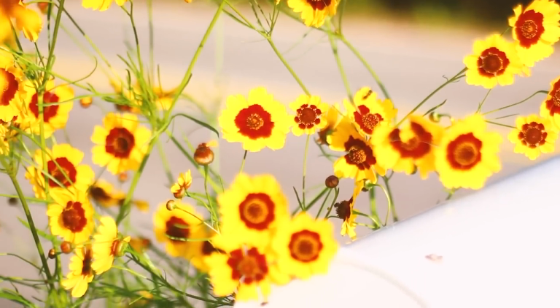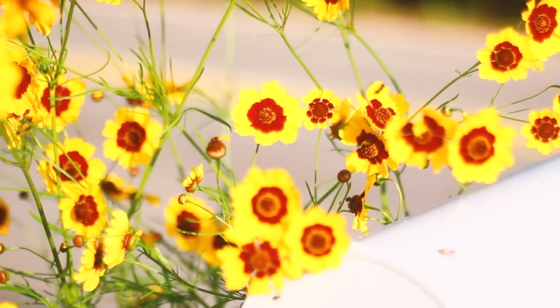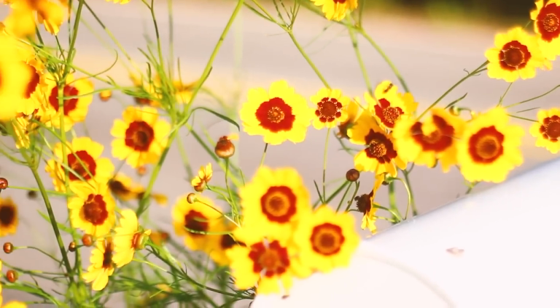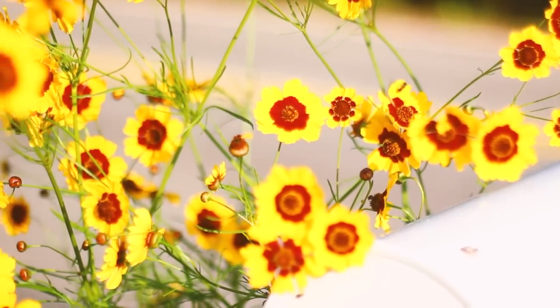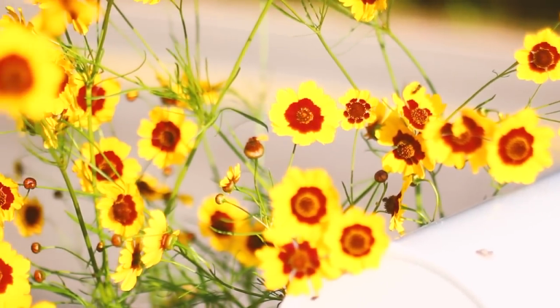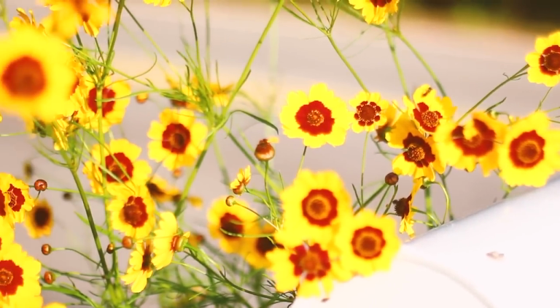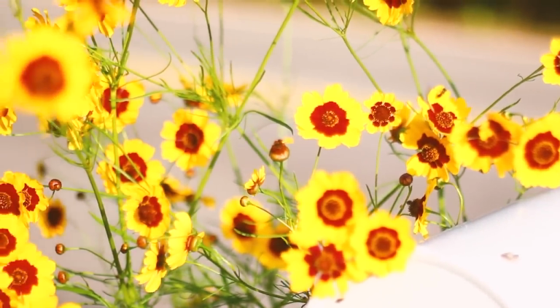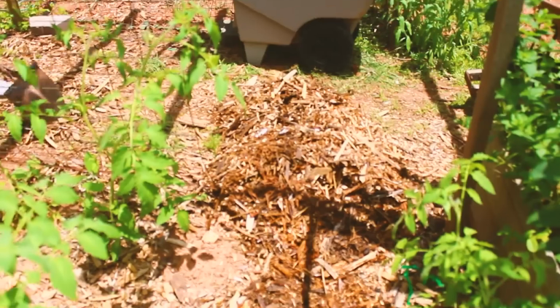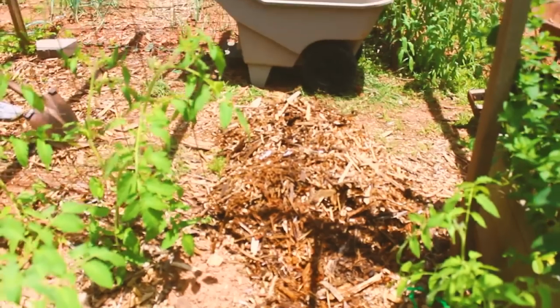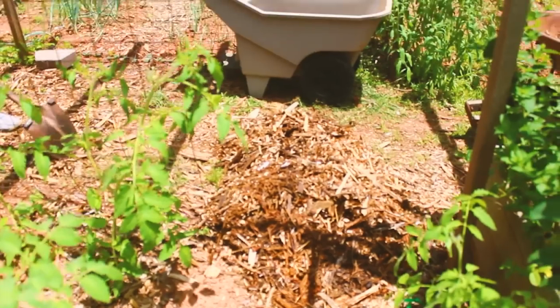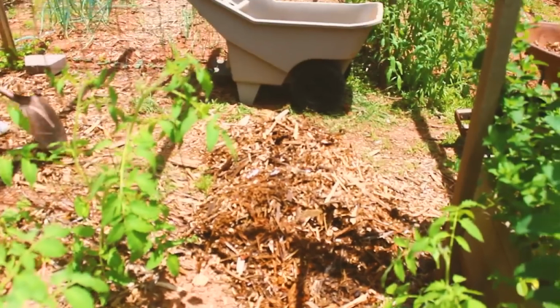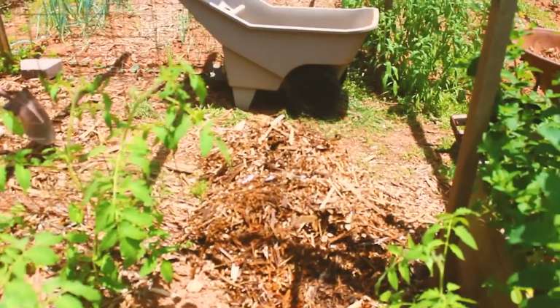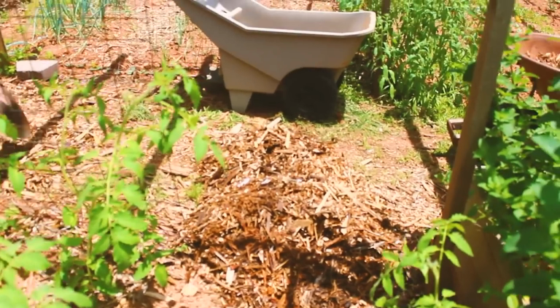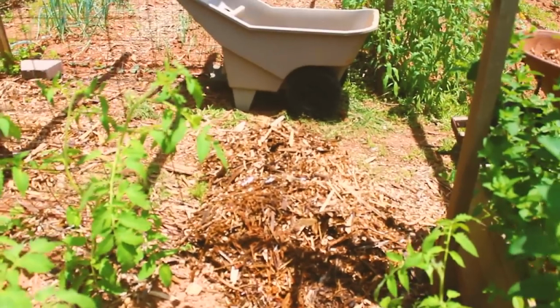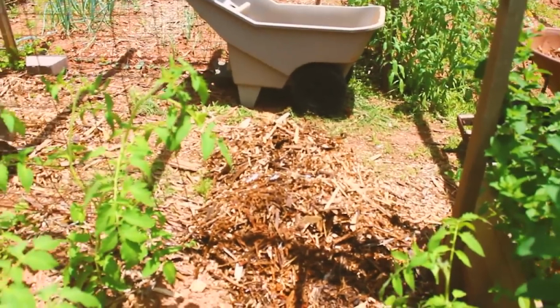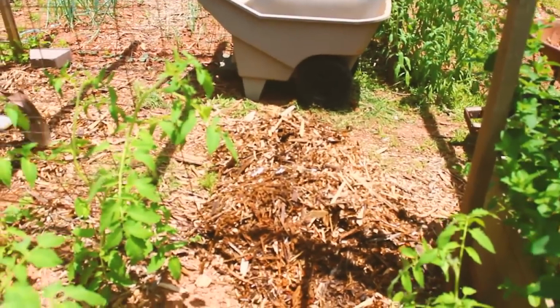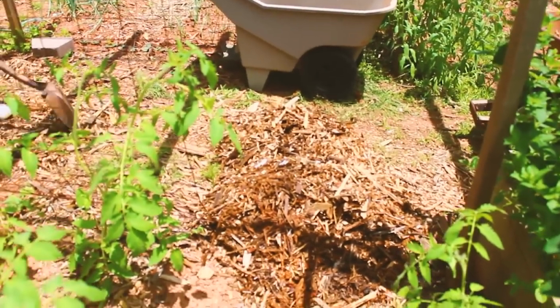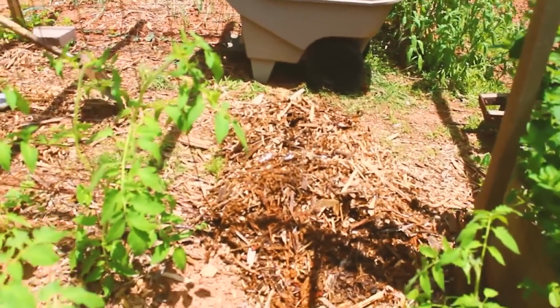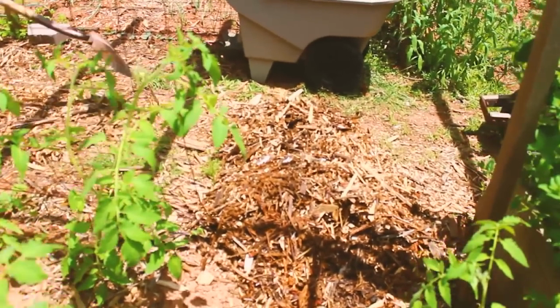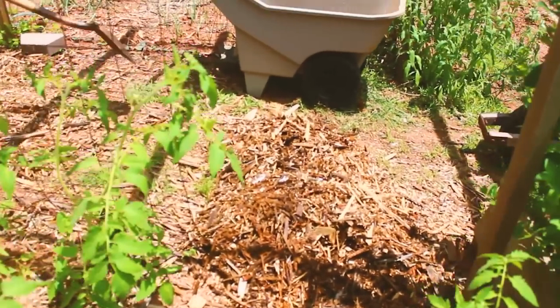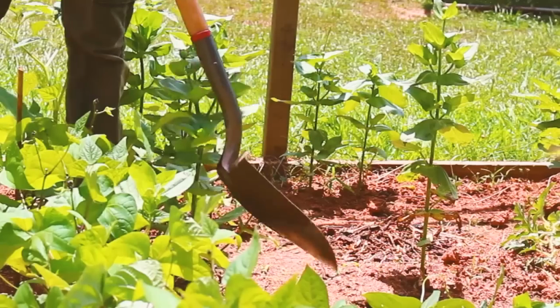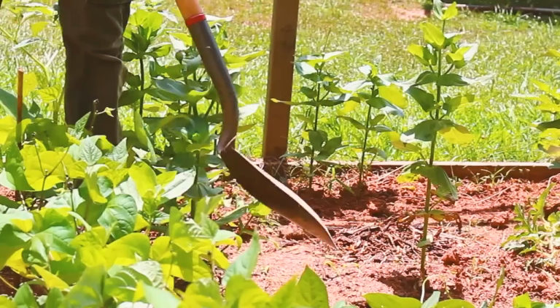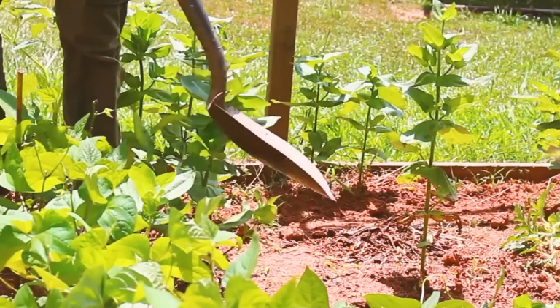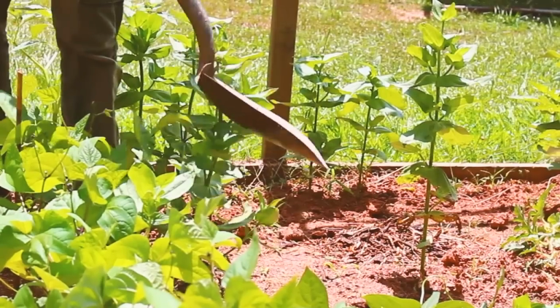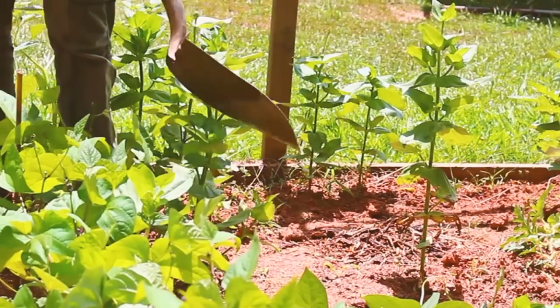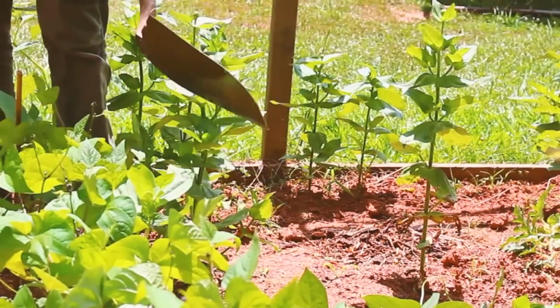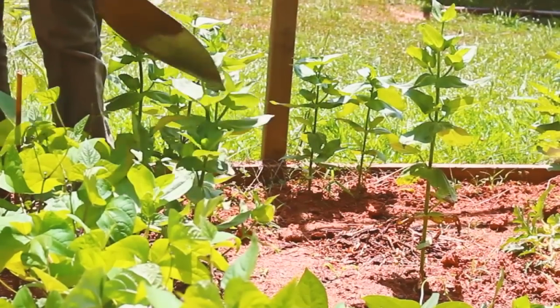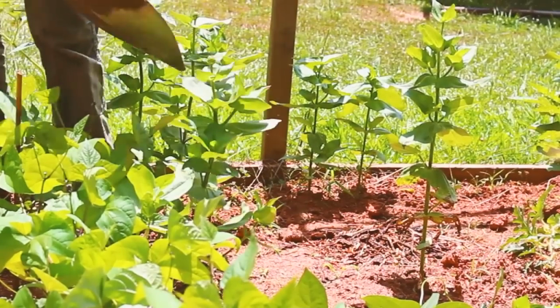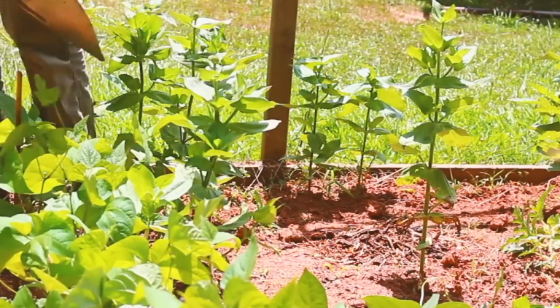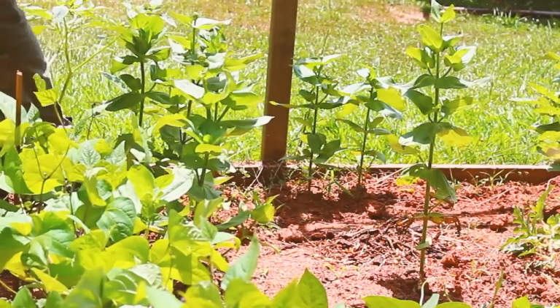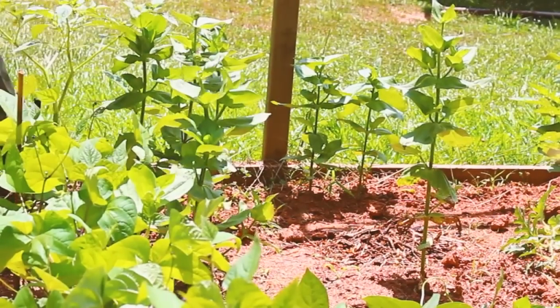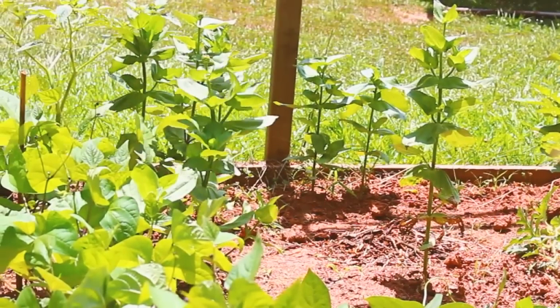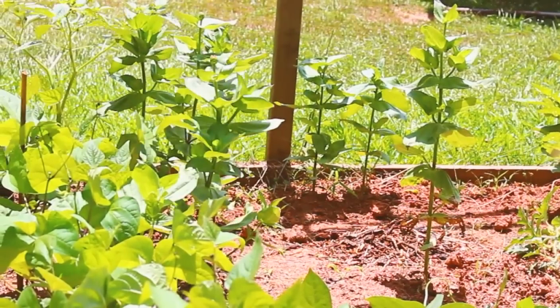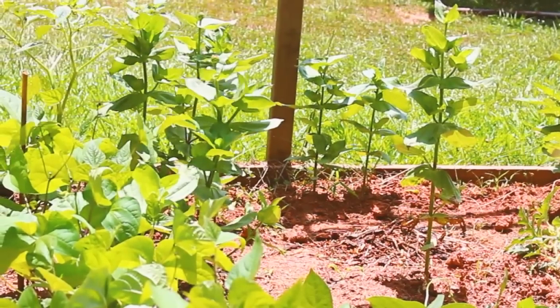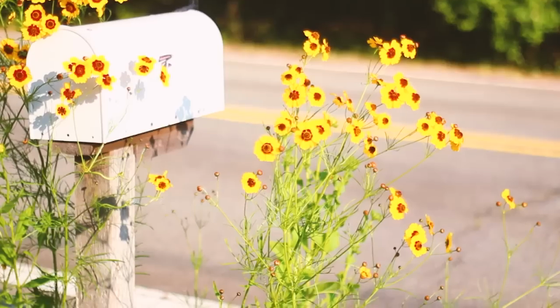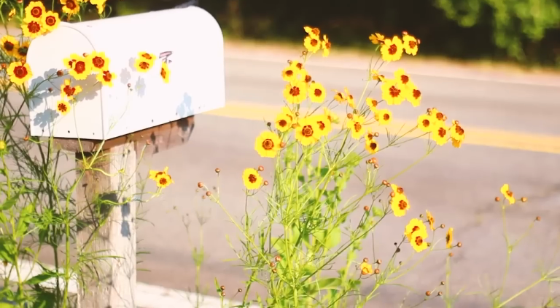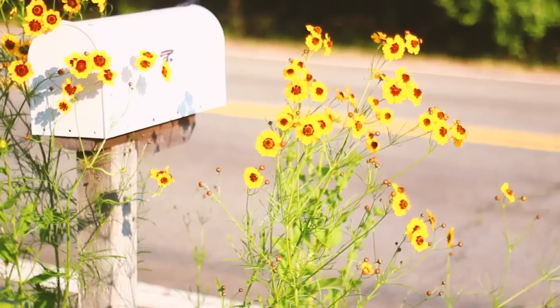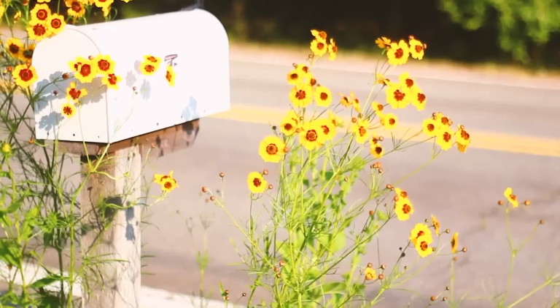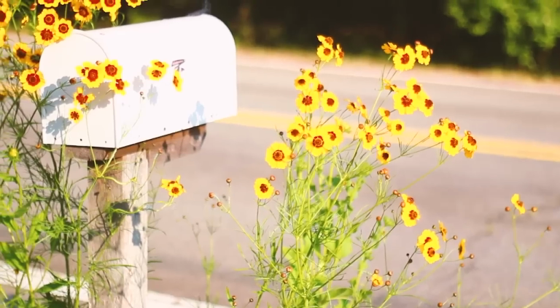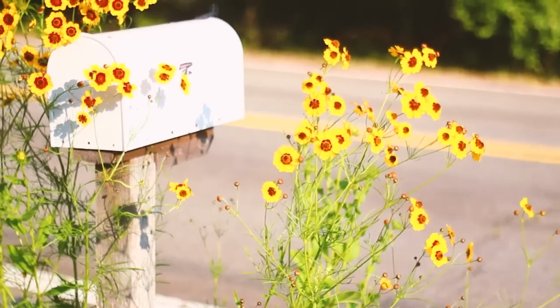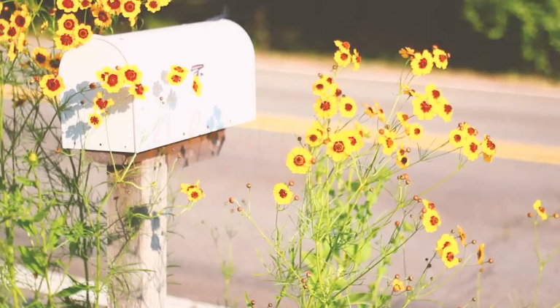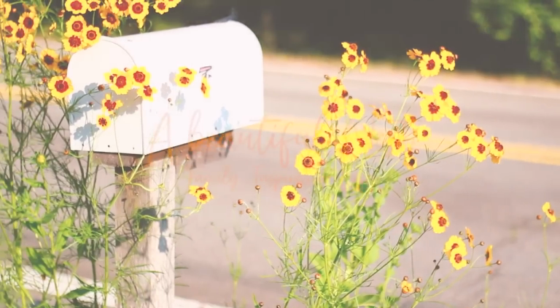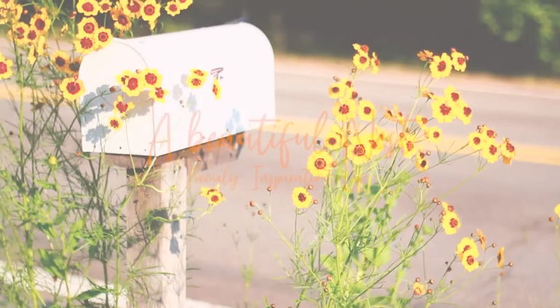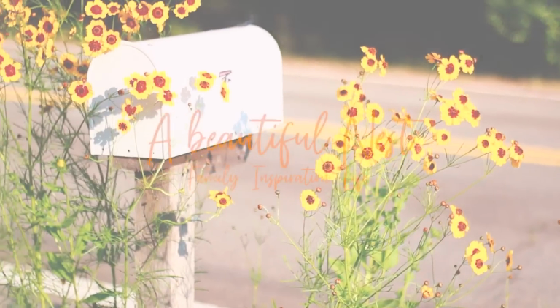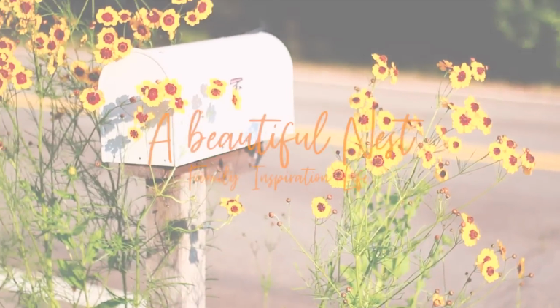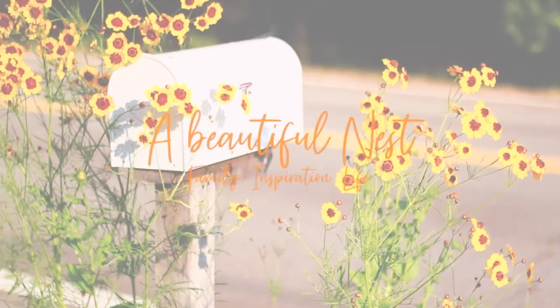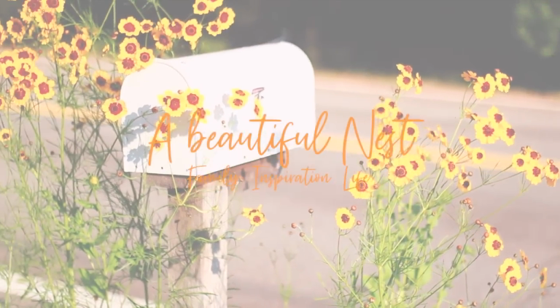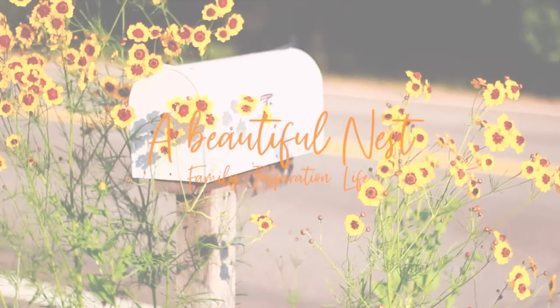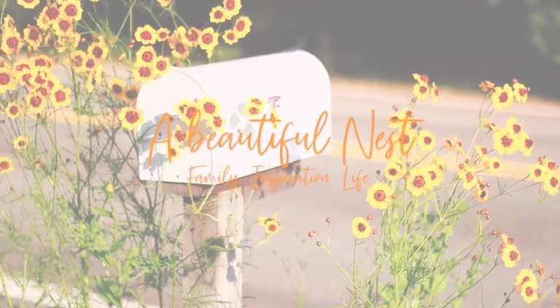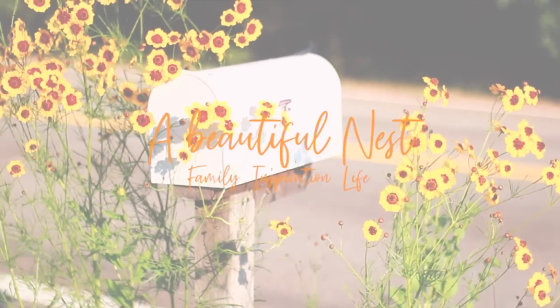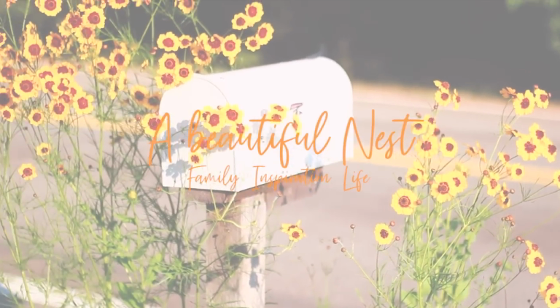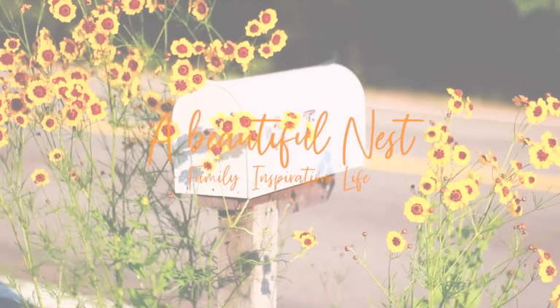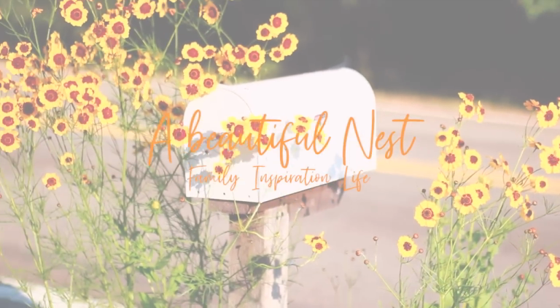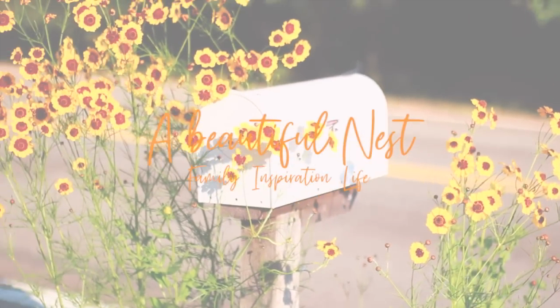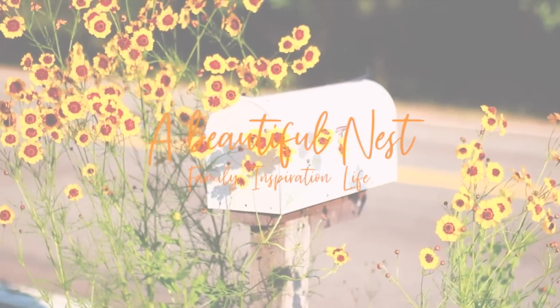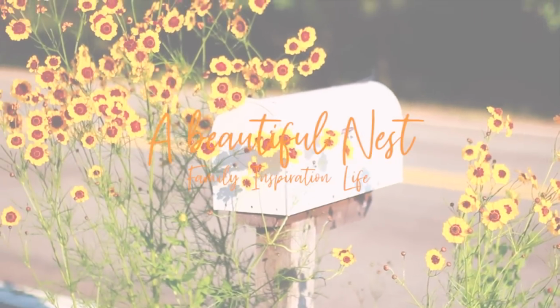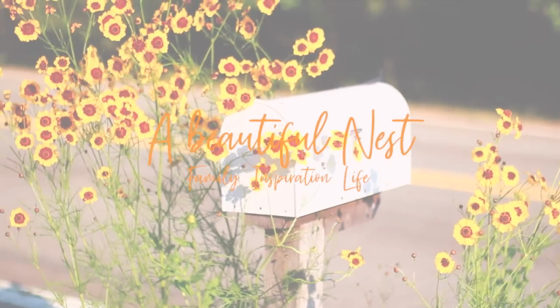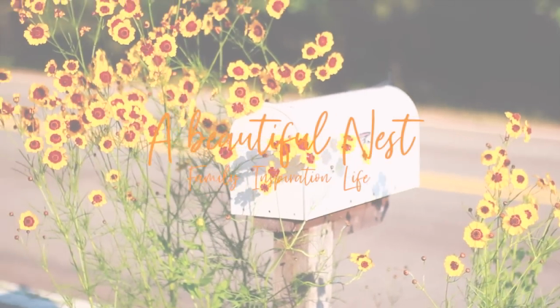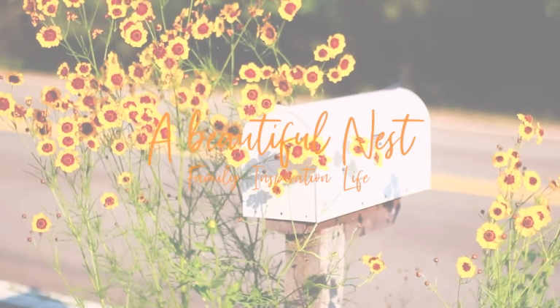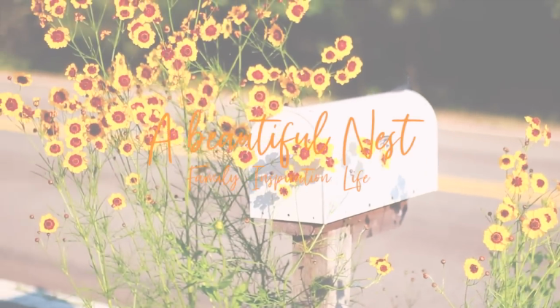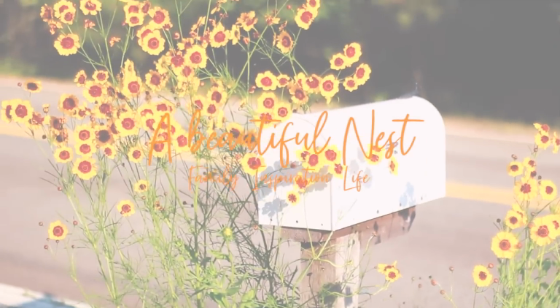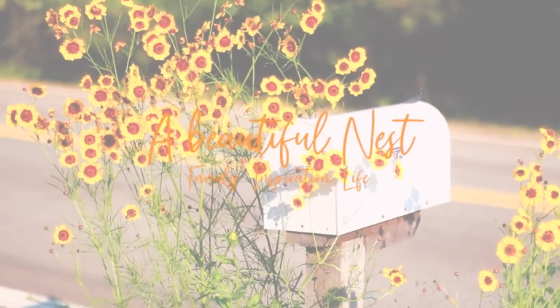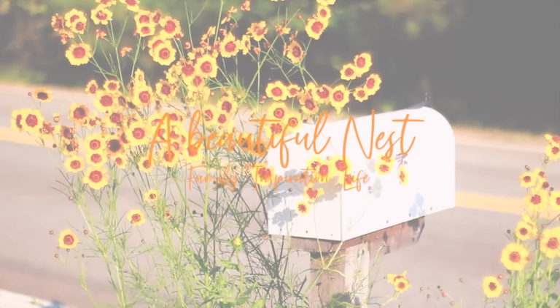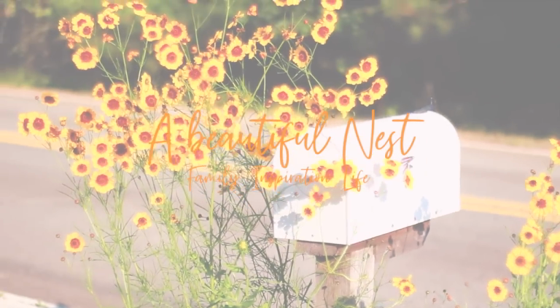Welcome back beautiful nesters. I hope you're blessed and doing well. There's always work that needs to be done on the homestead, so let's jump into it.